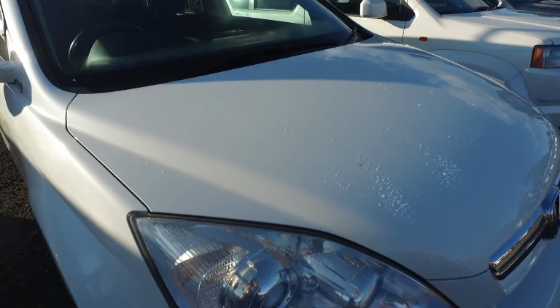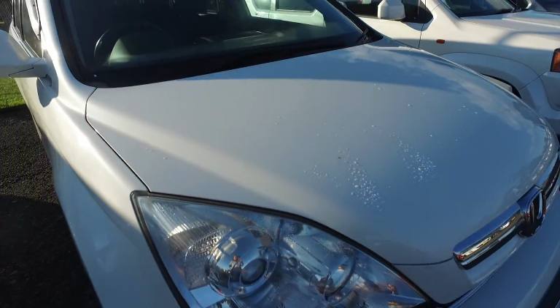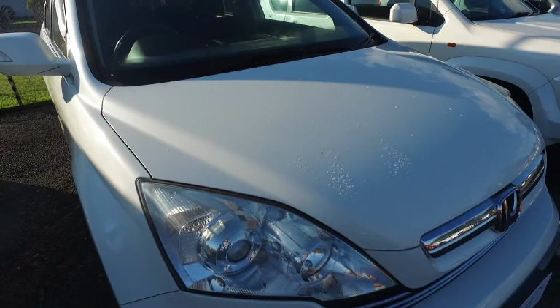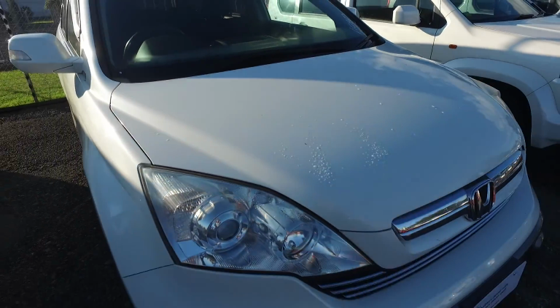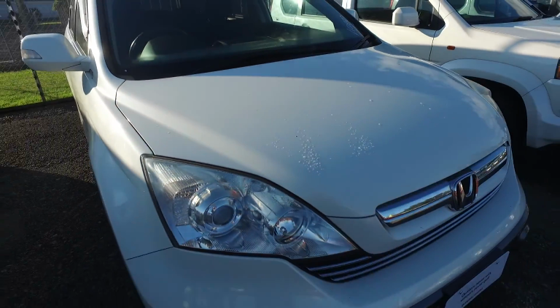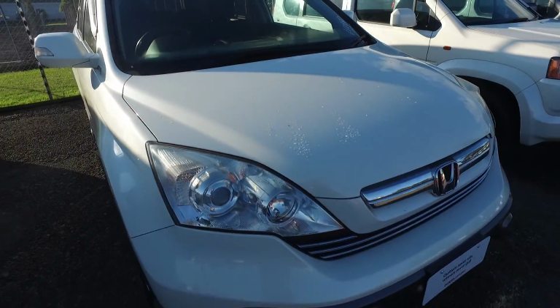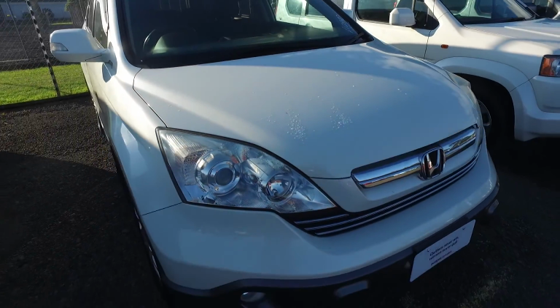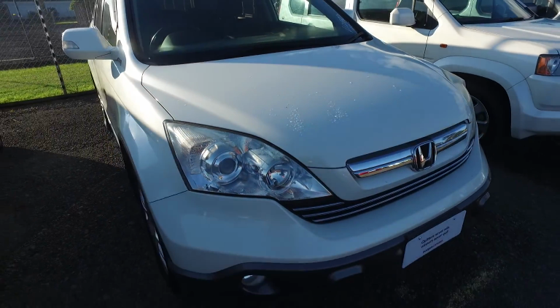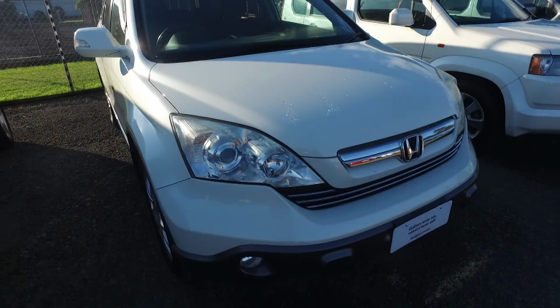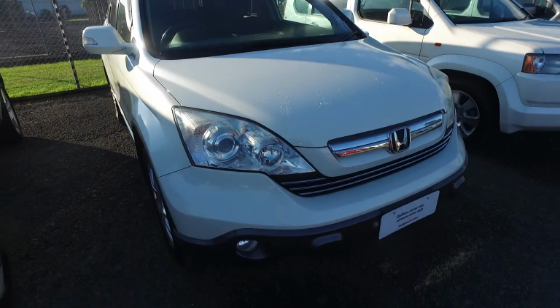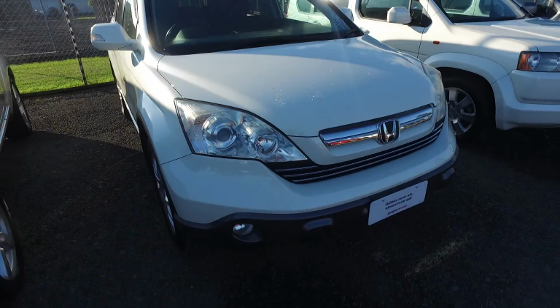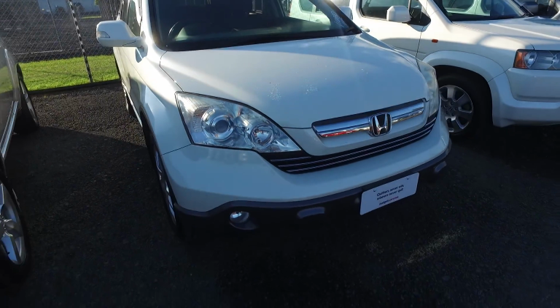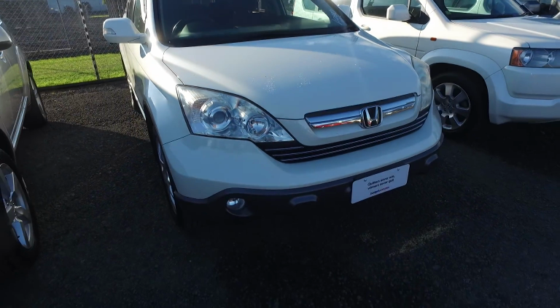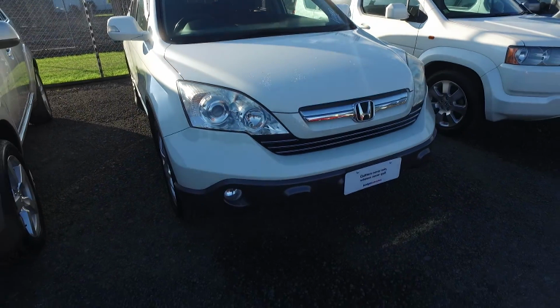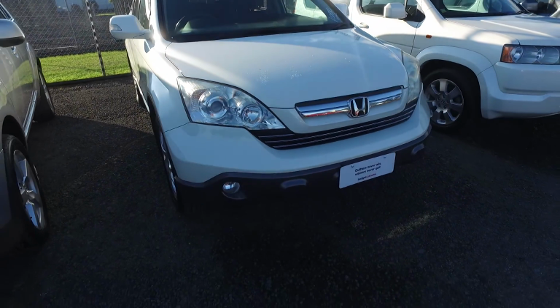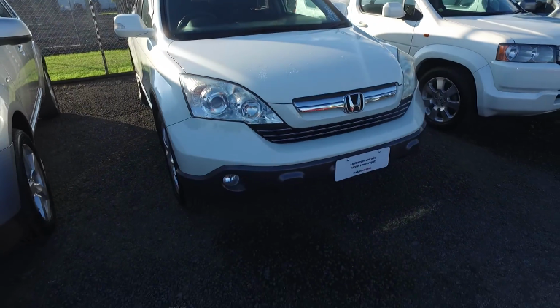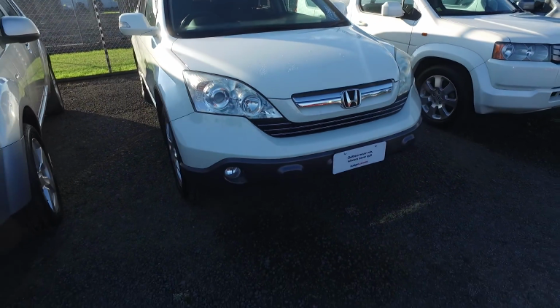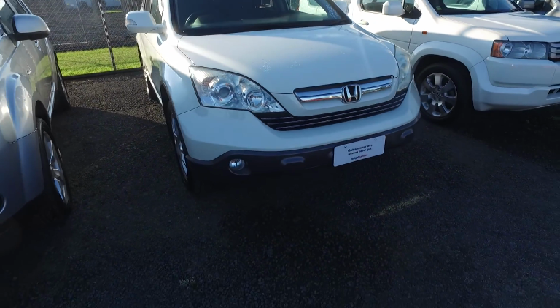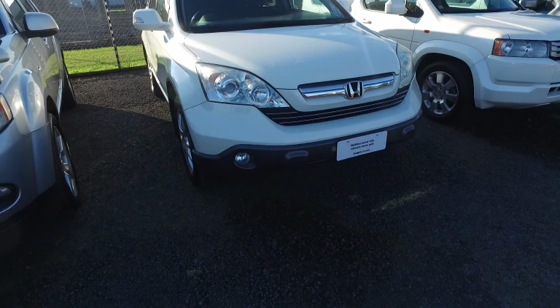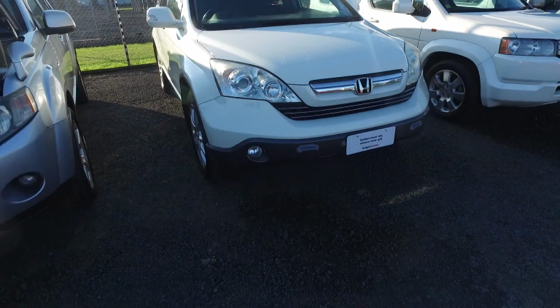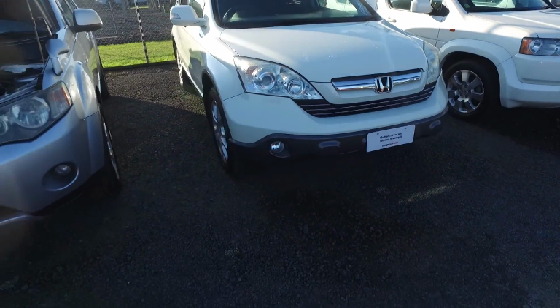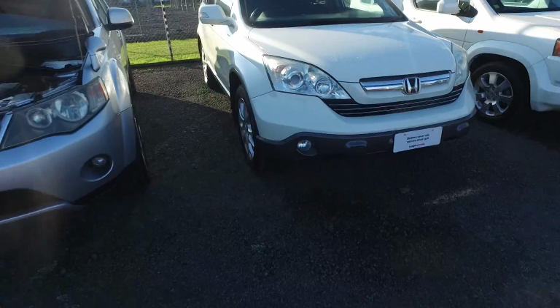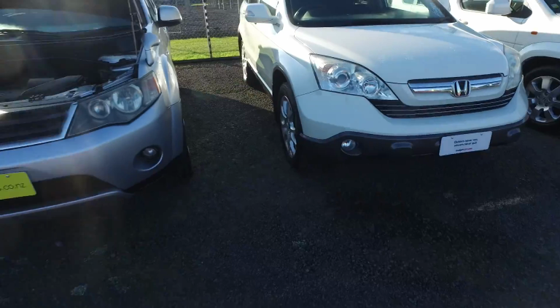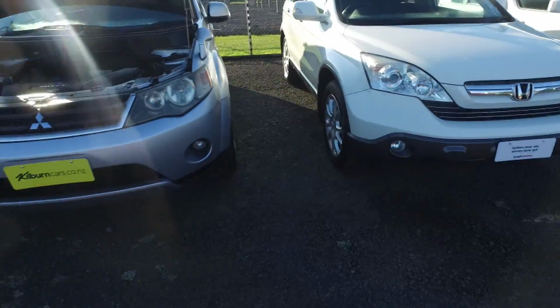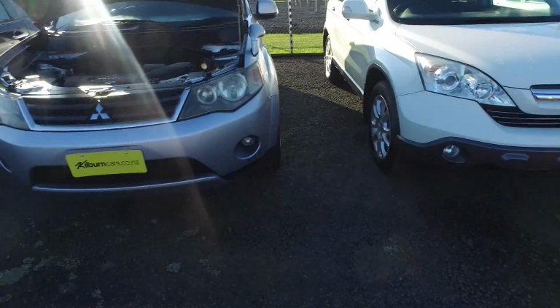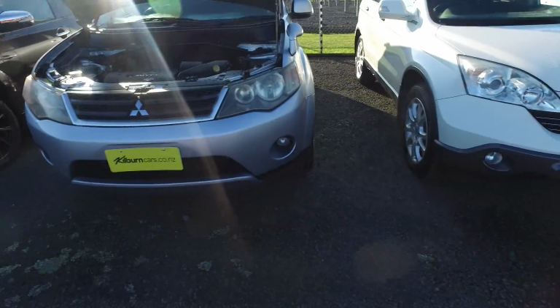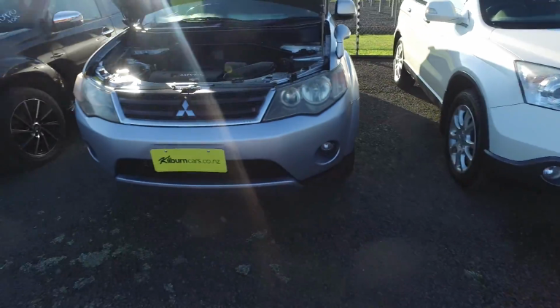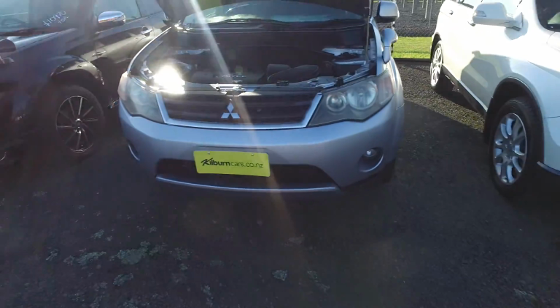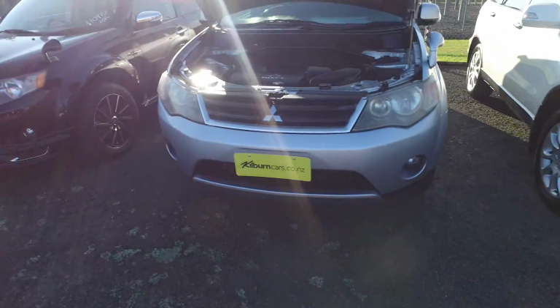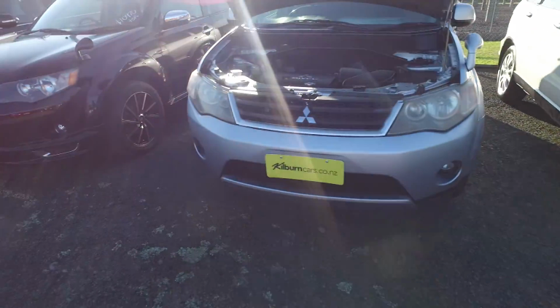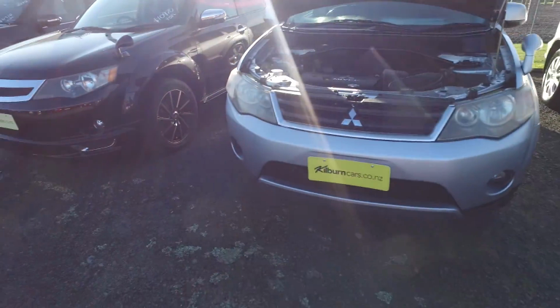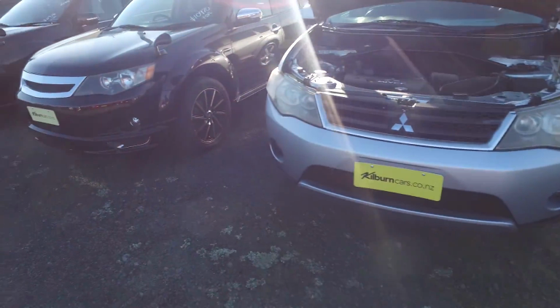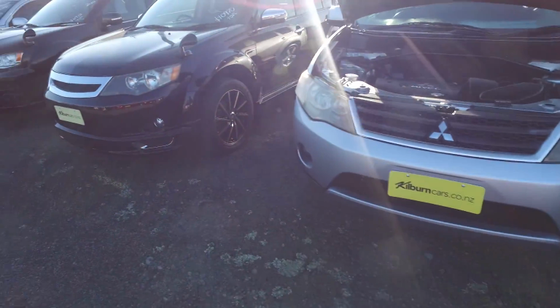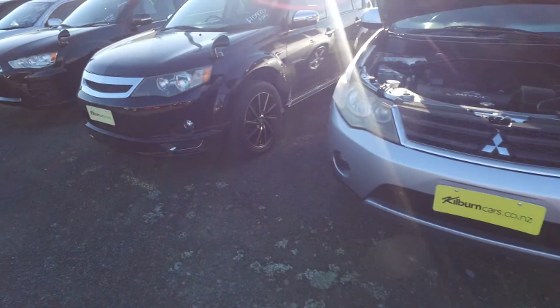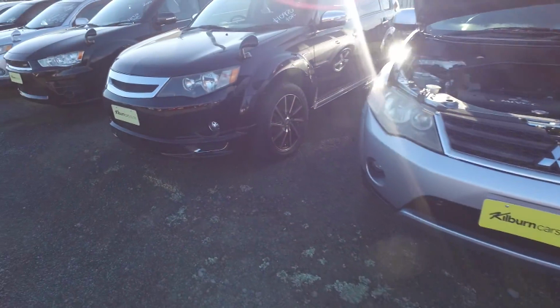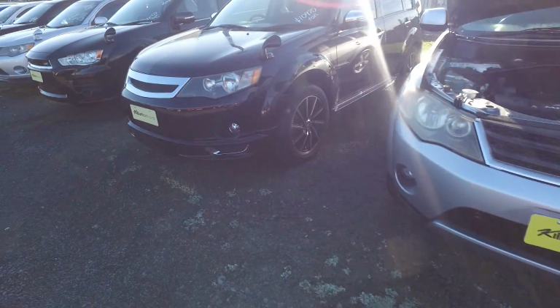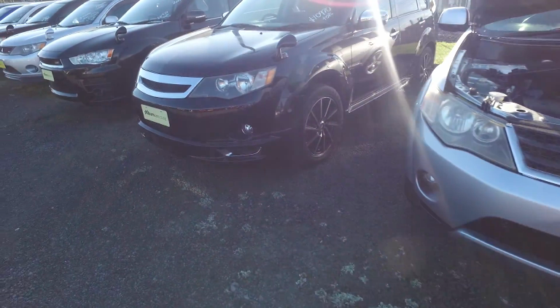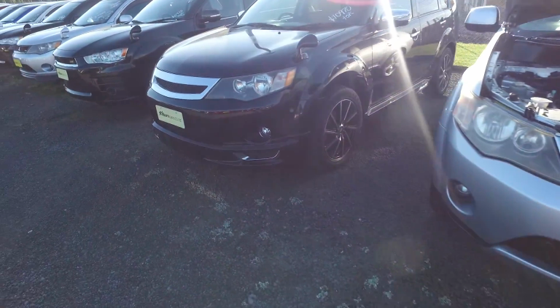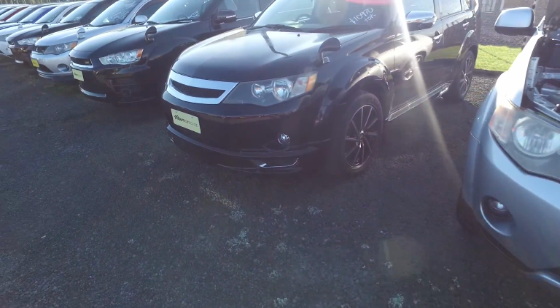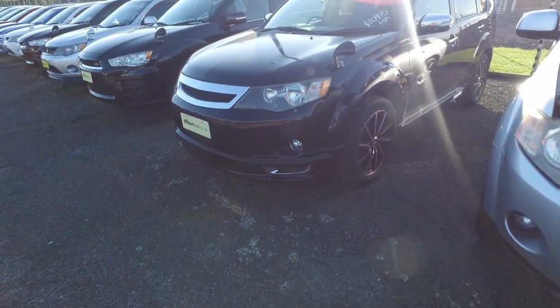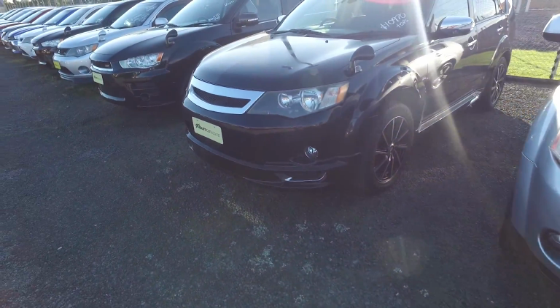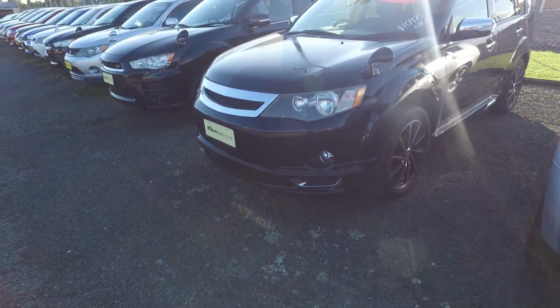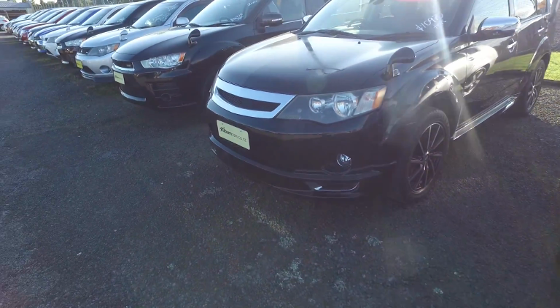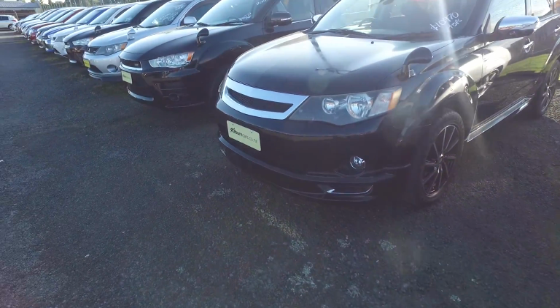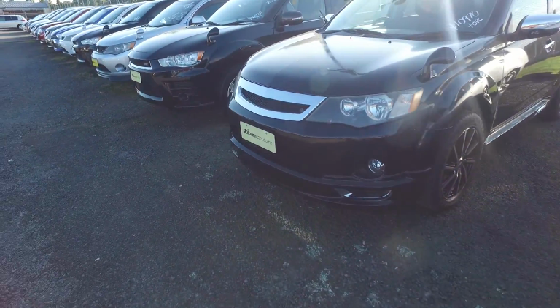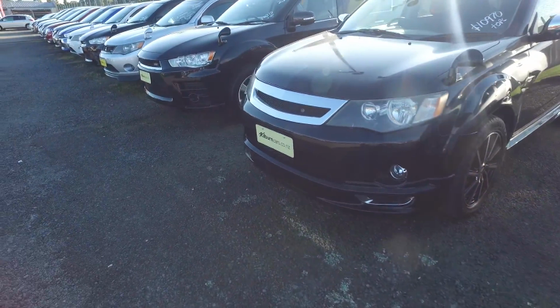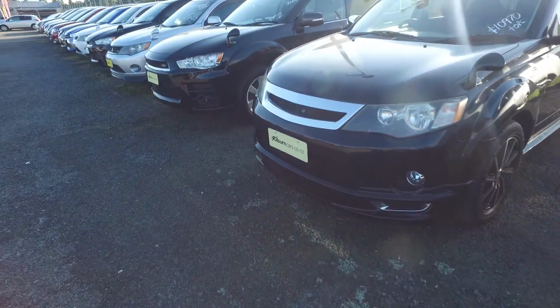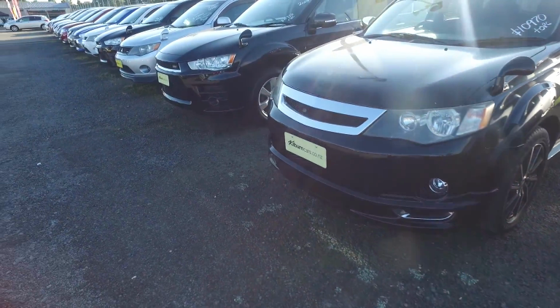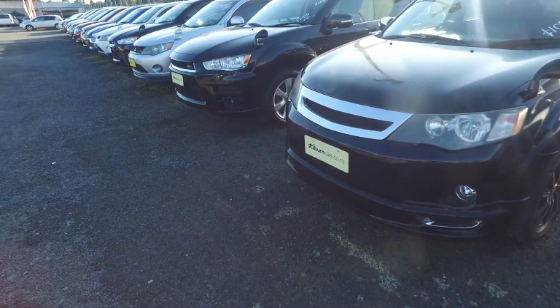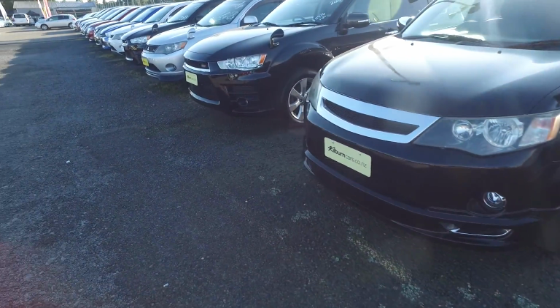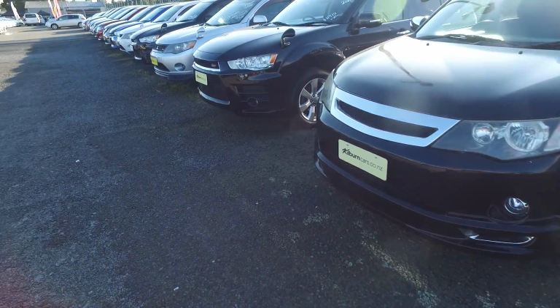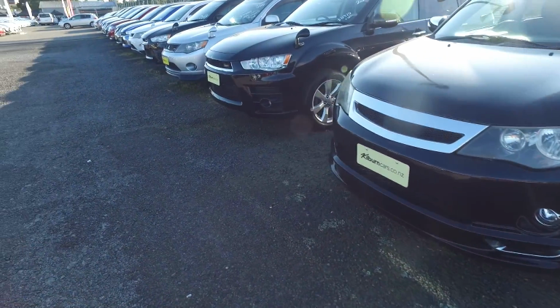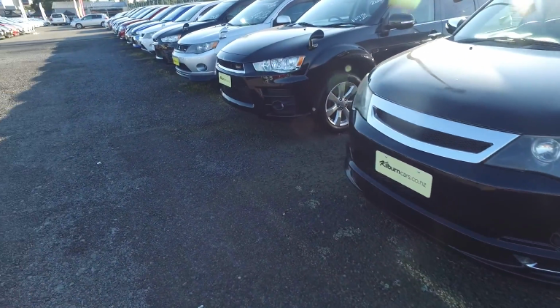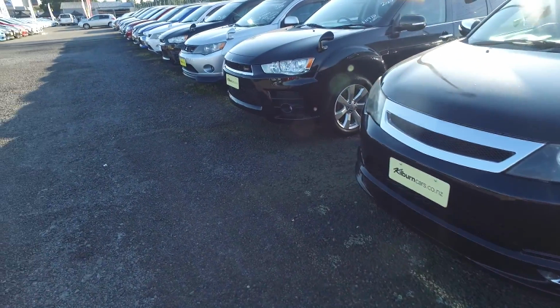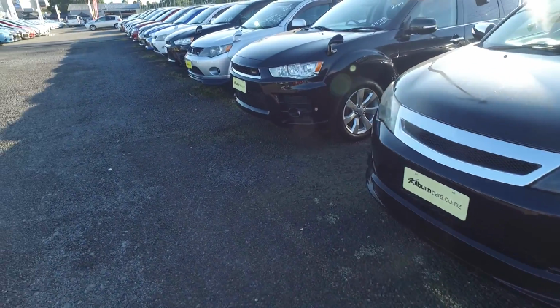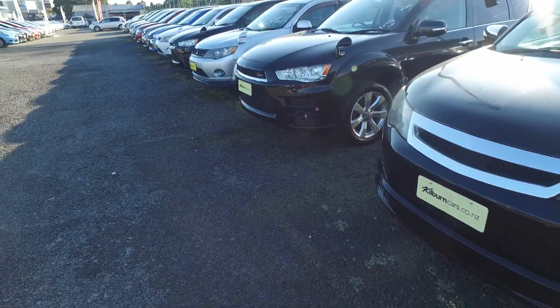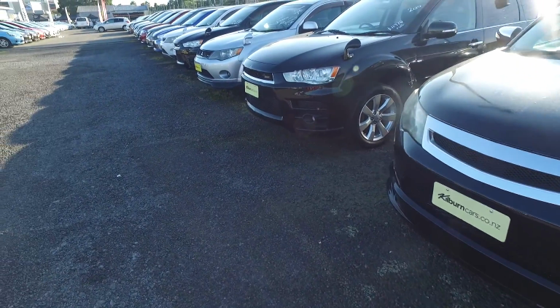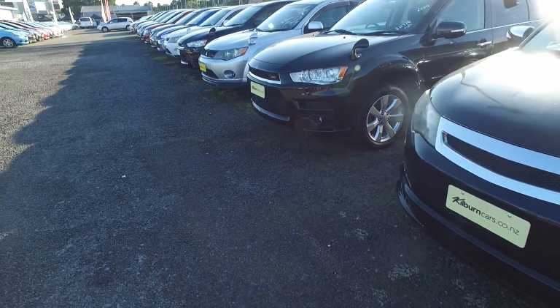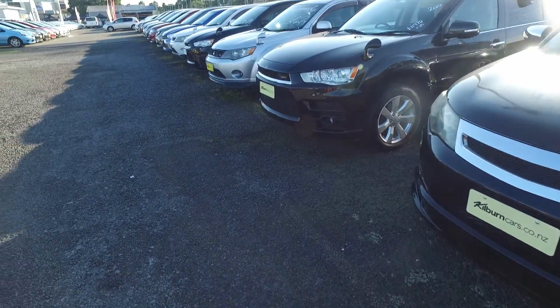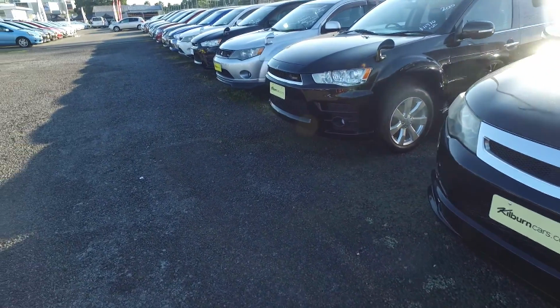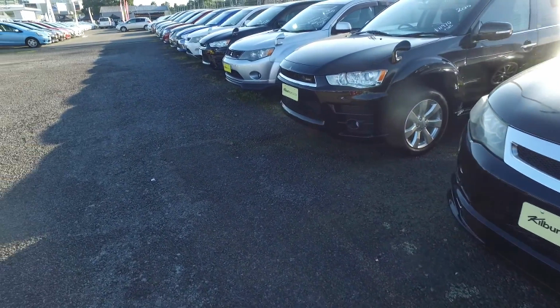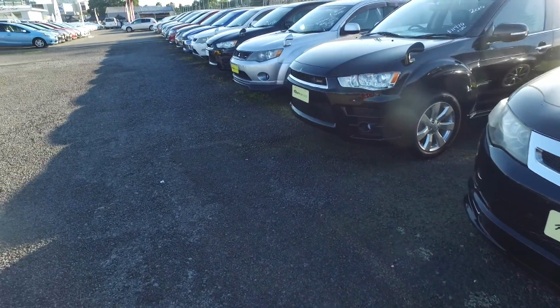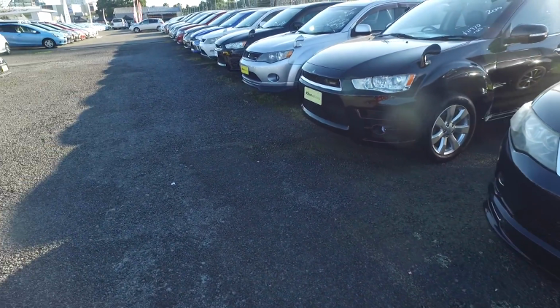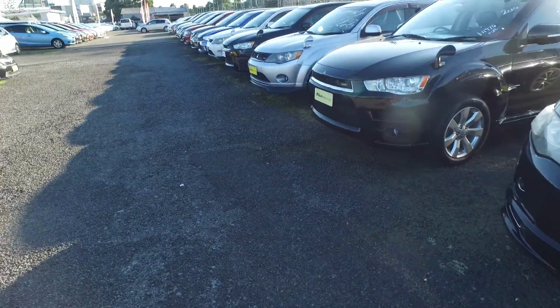That's a great car — you can have a look at it. We also have a couple of seven-seater options that are Mitsubishi Outlanders as well.